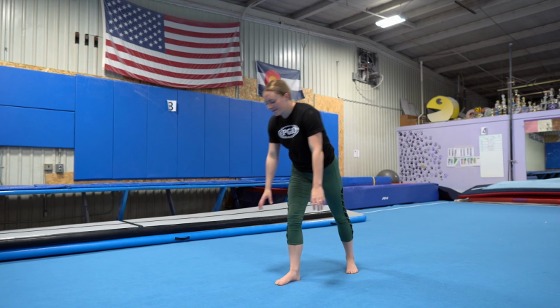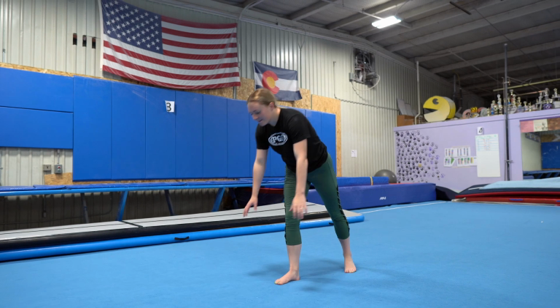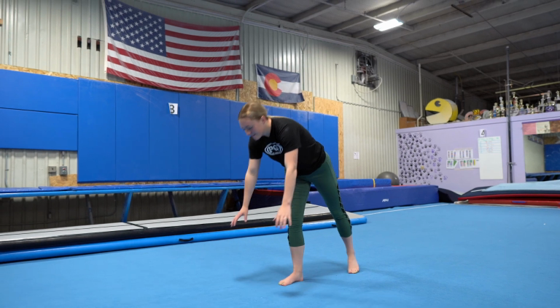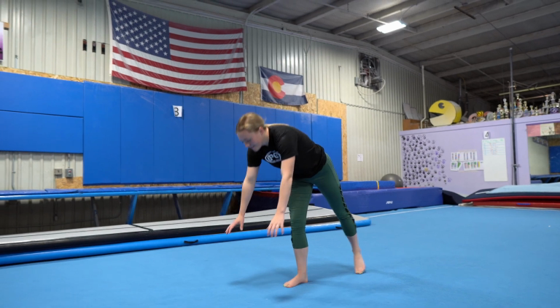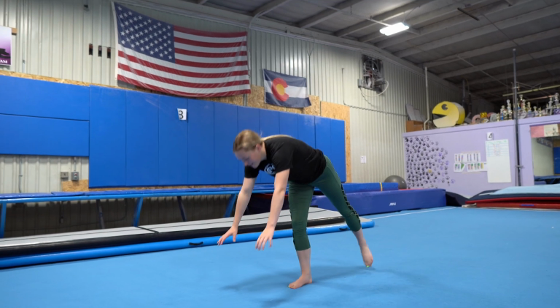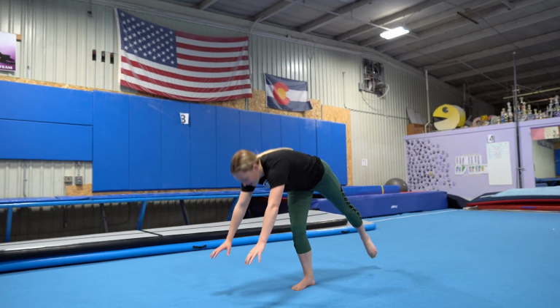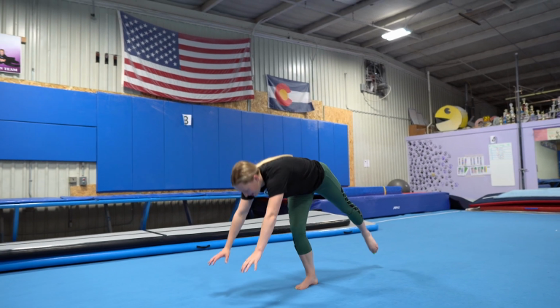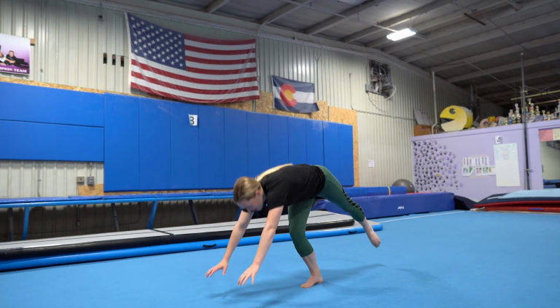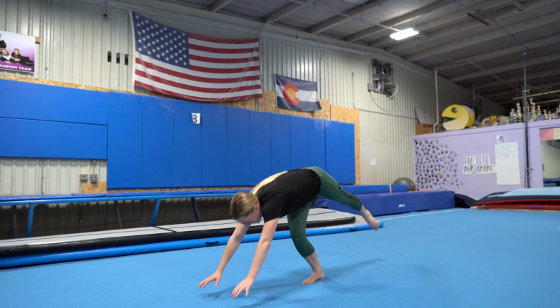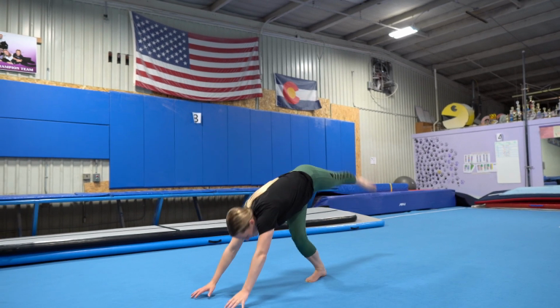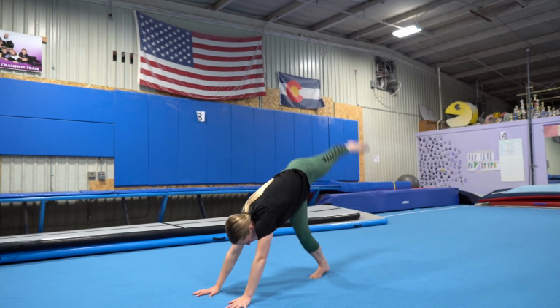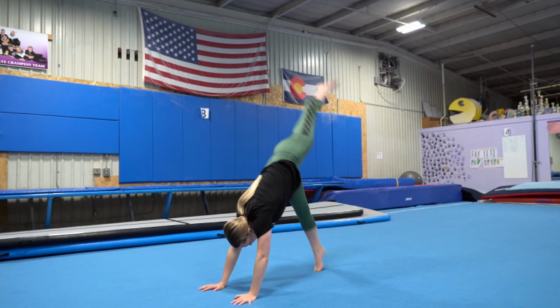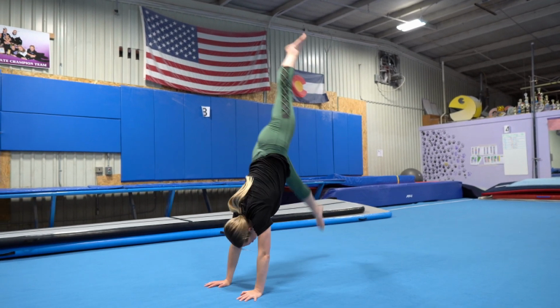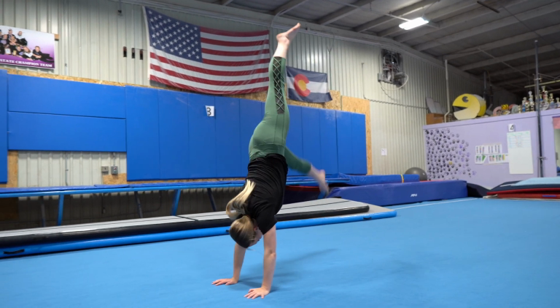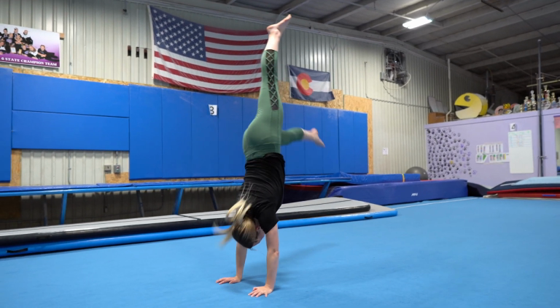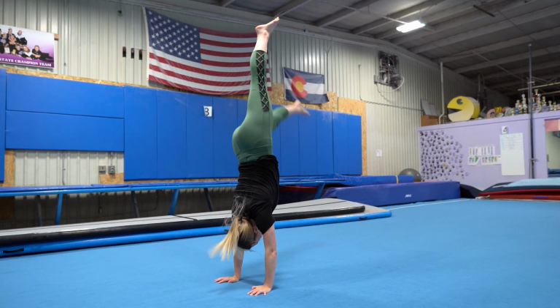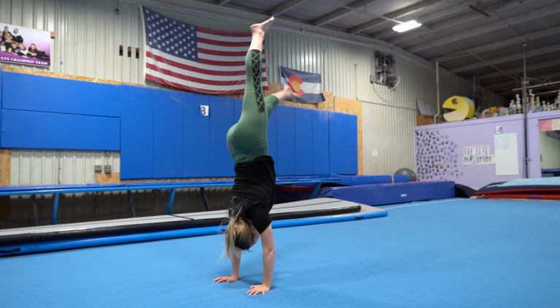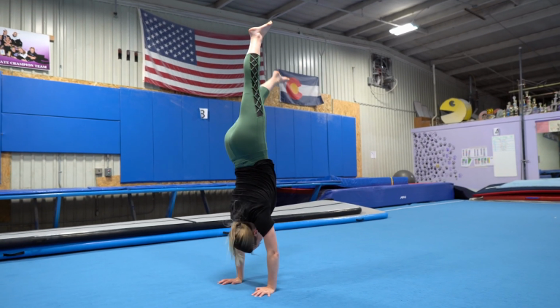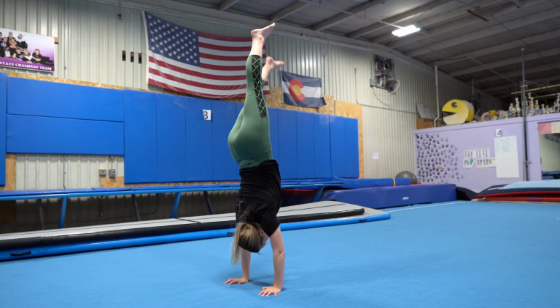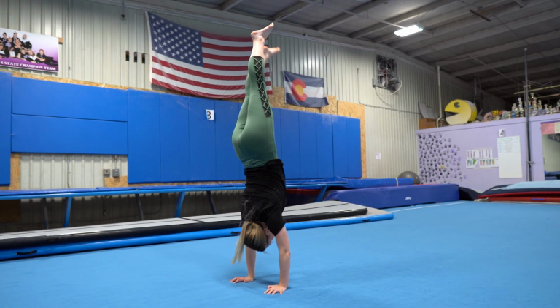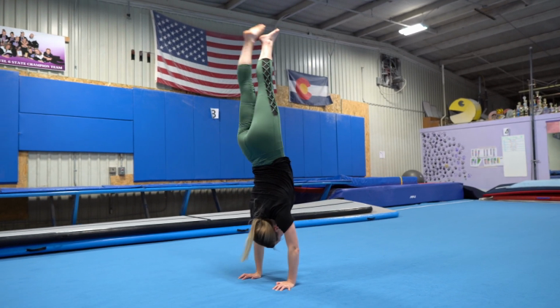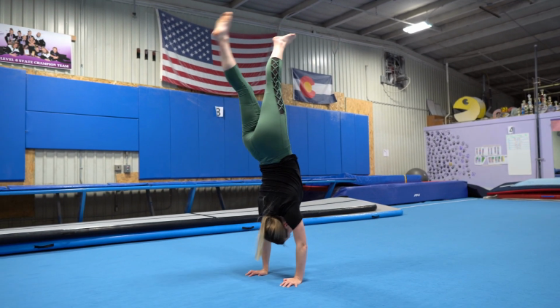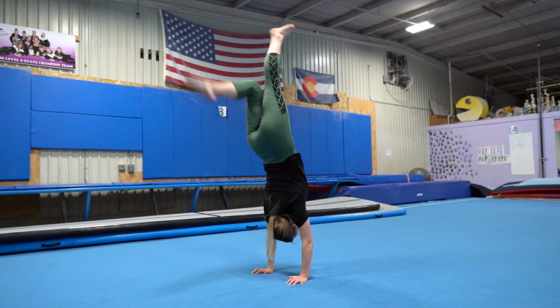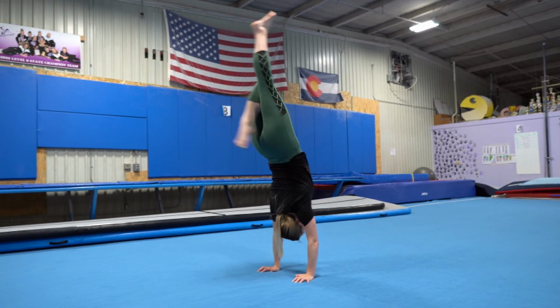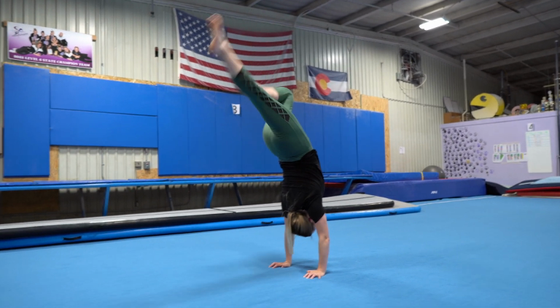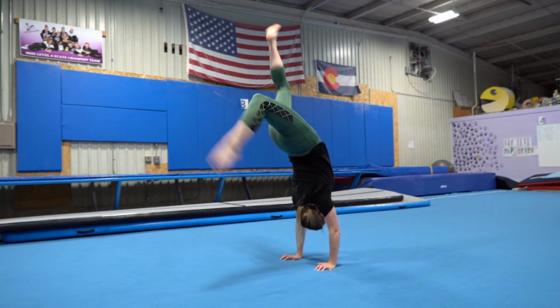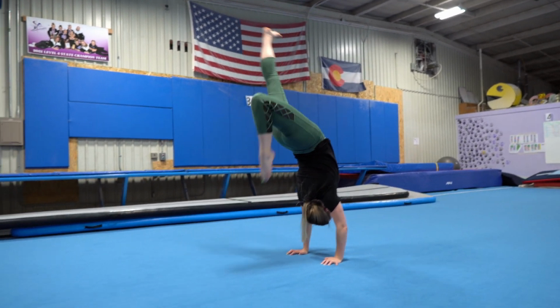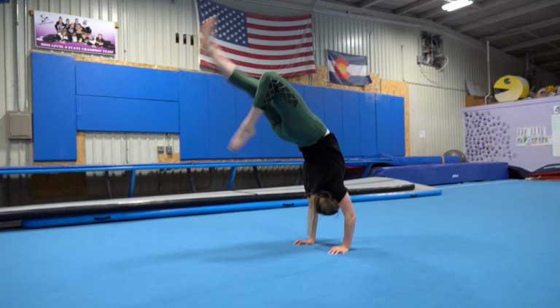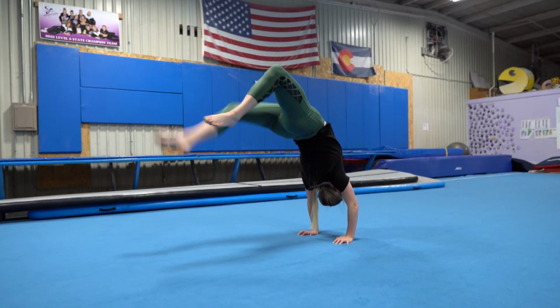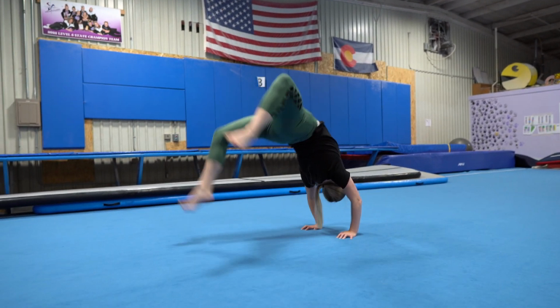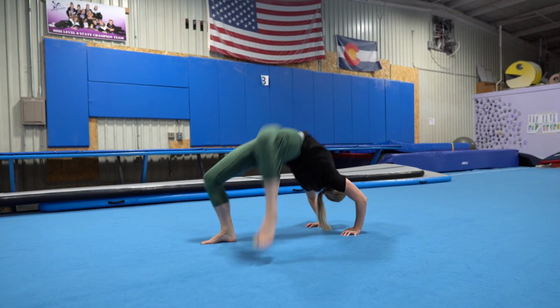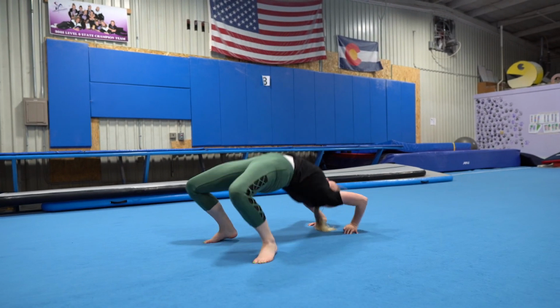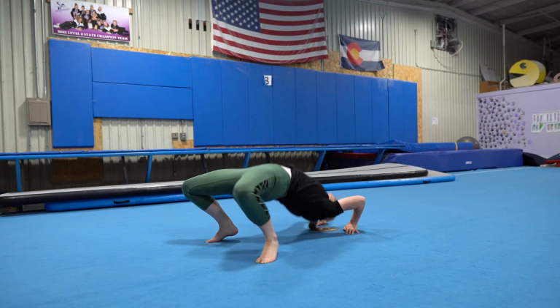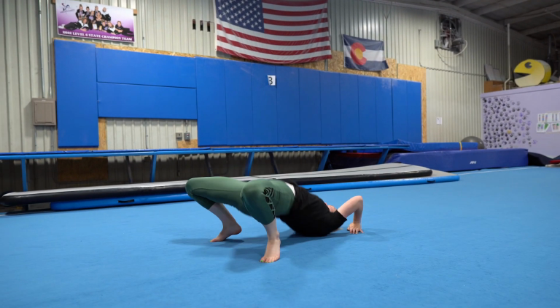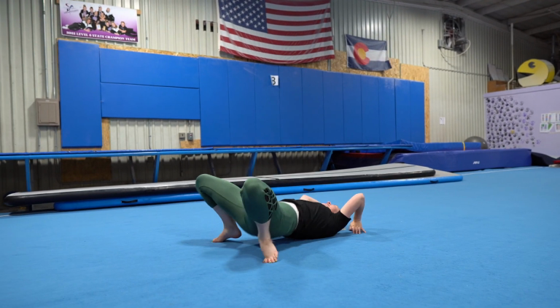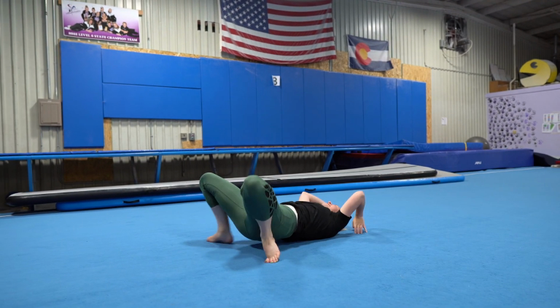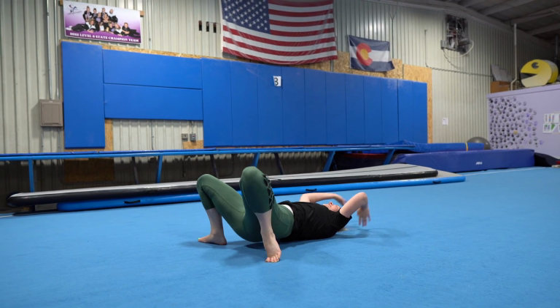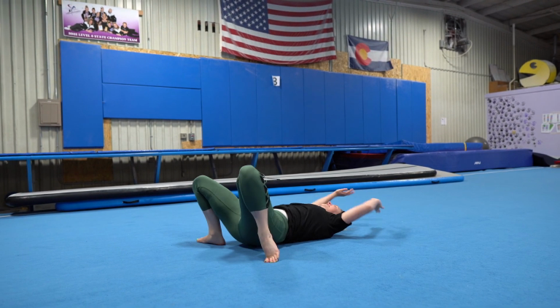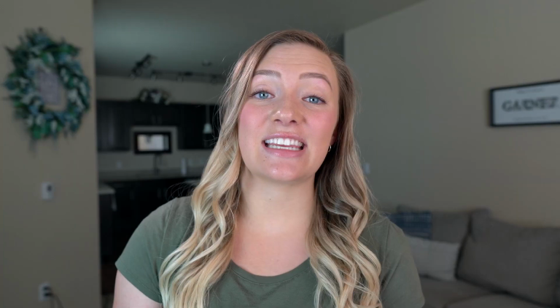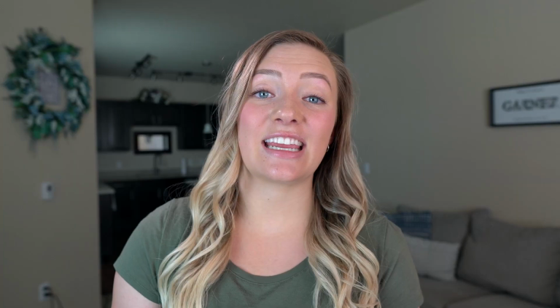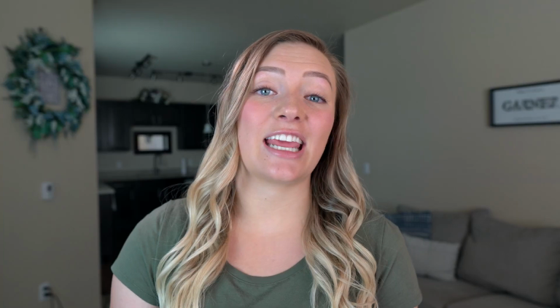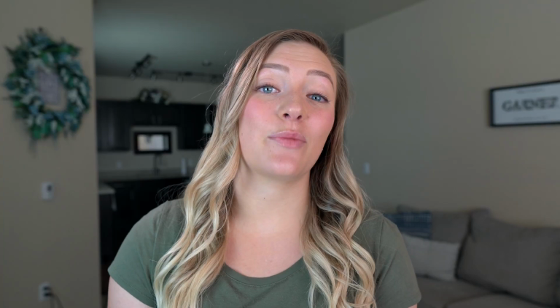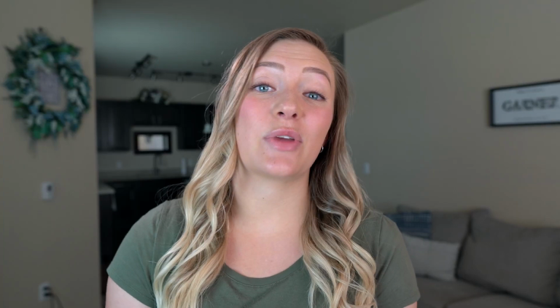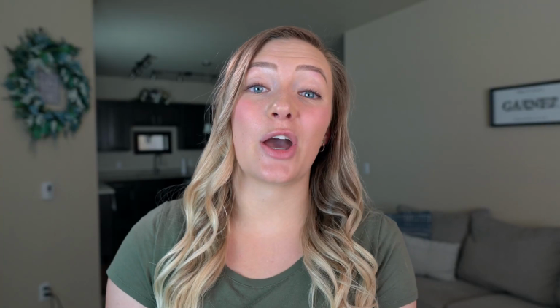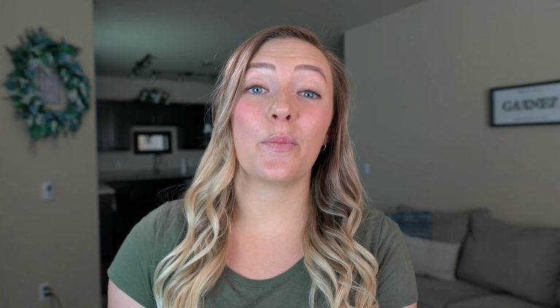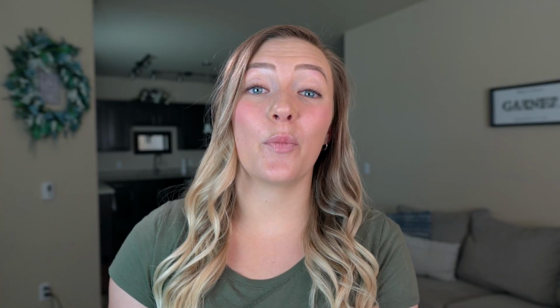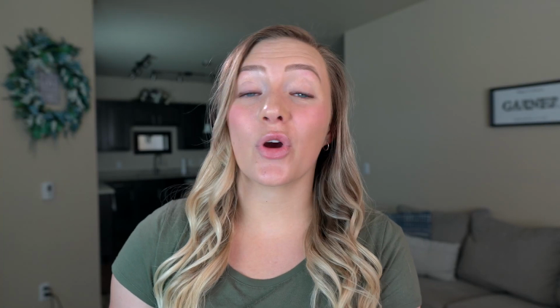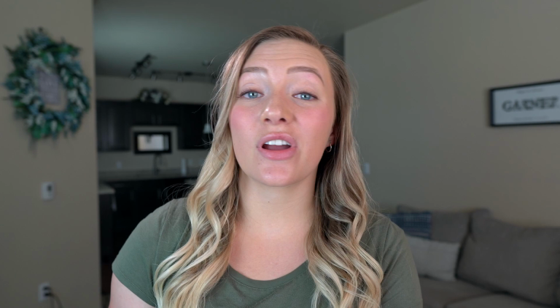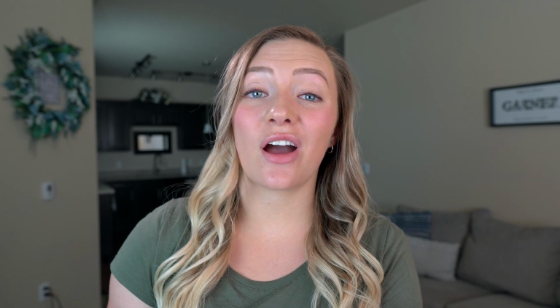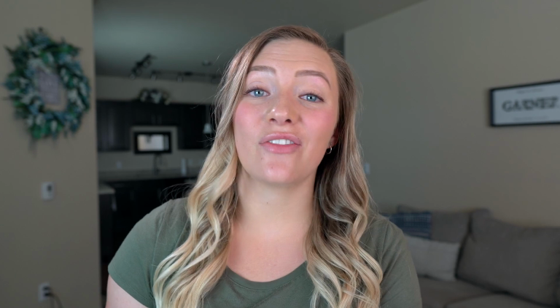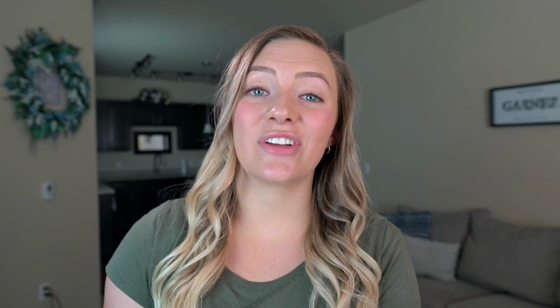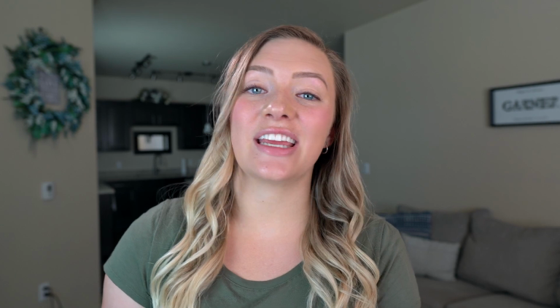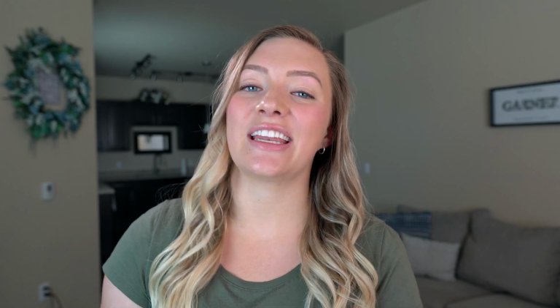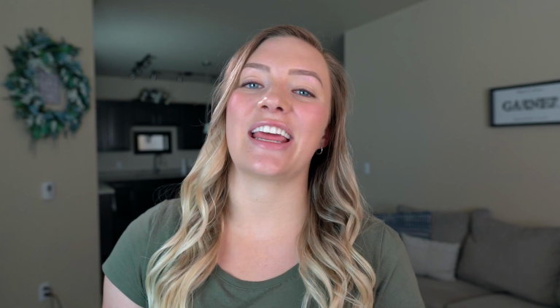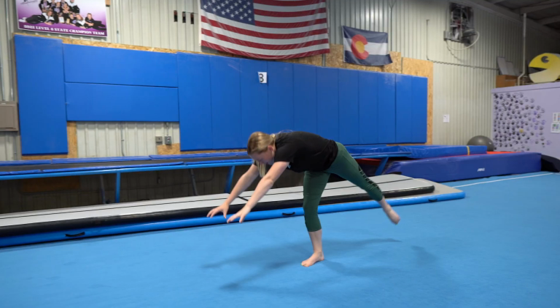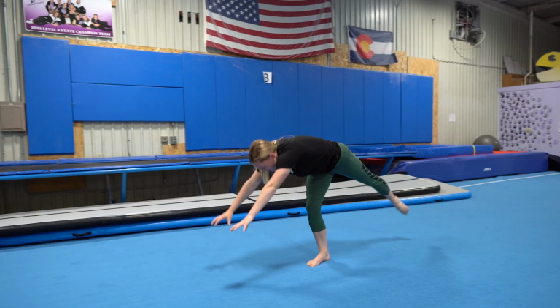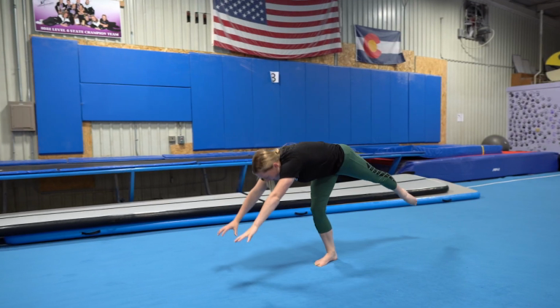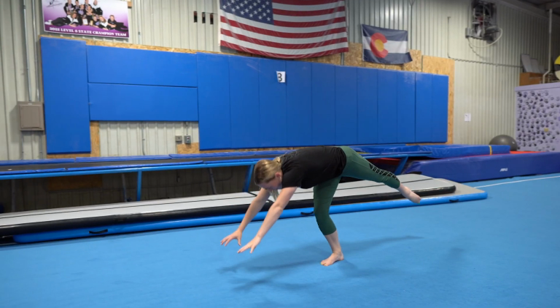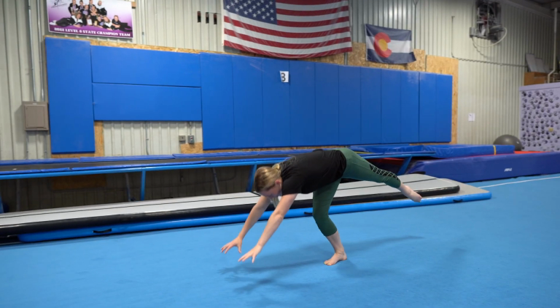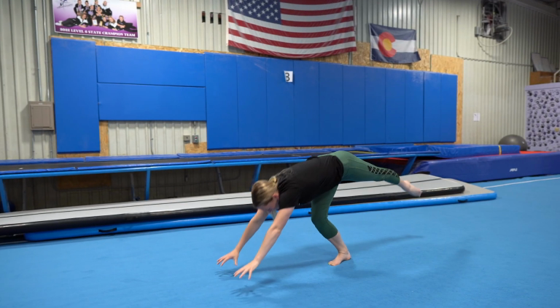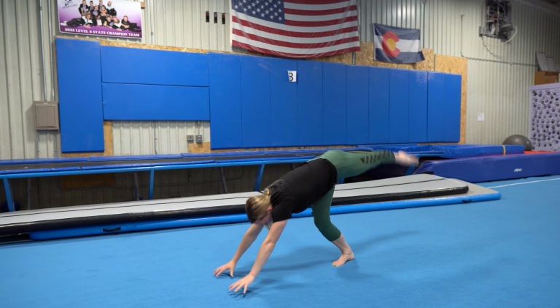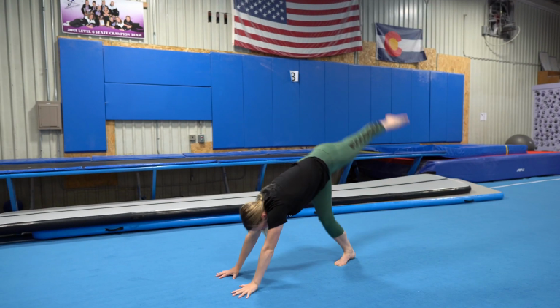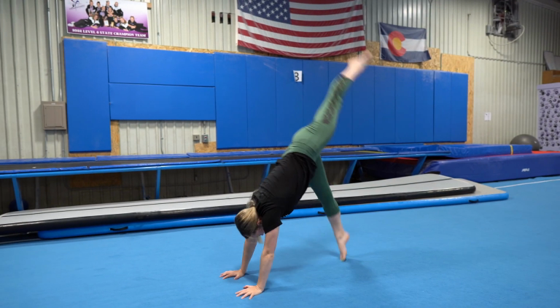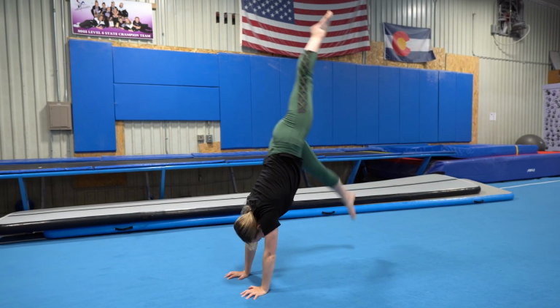In this video you'll learn how to overcome your fear of falling out of a handstand and become more confident to achieve your handstand.